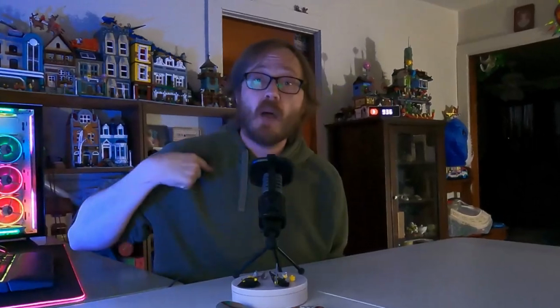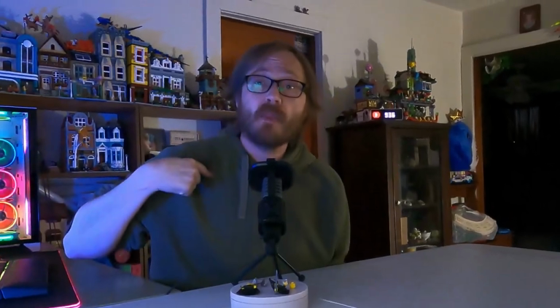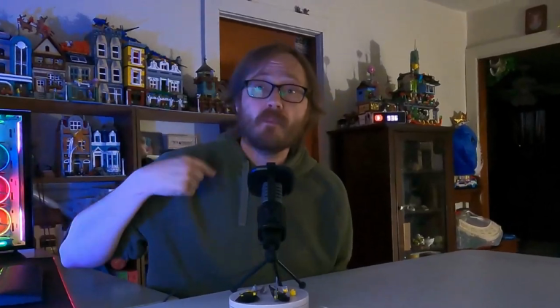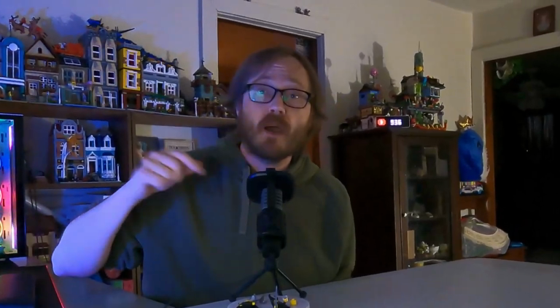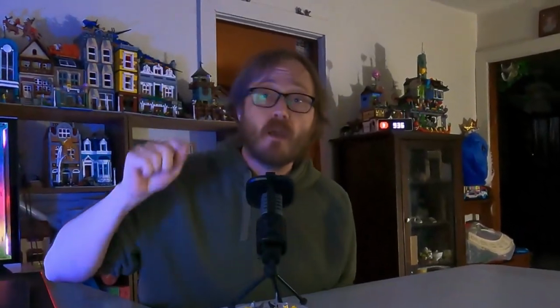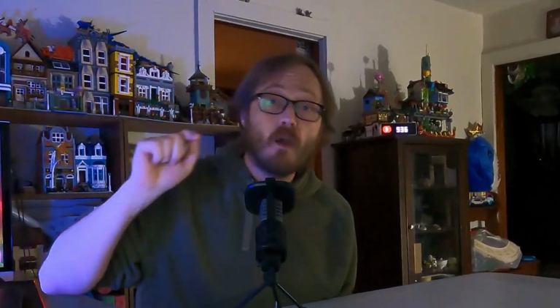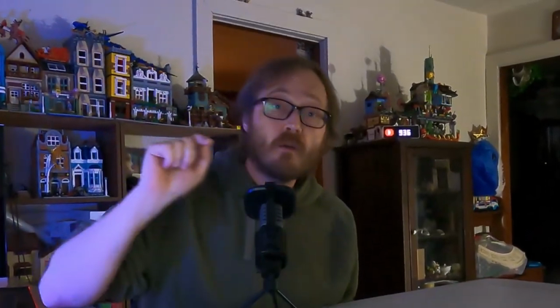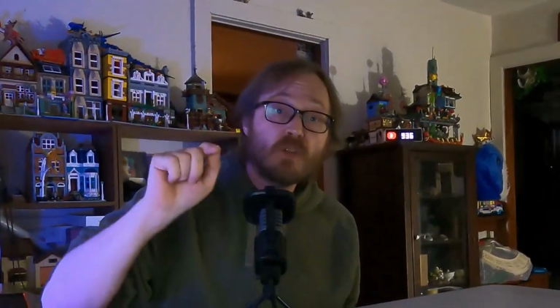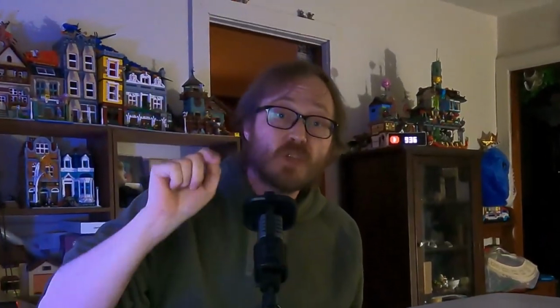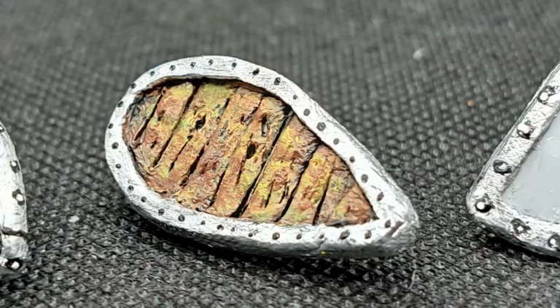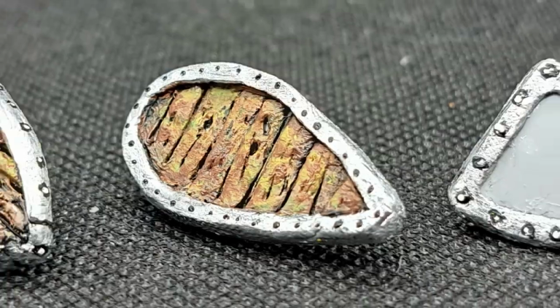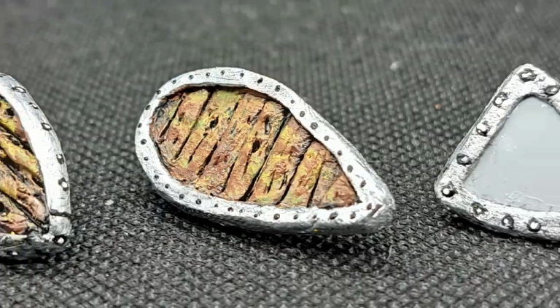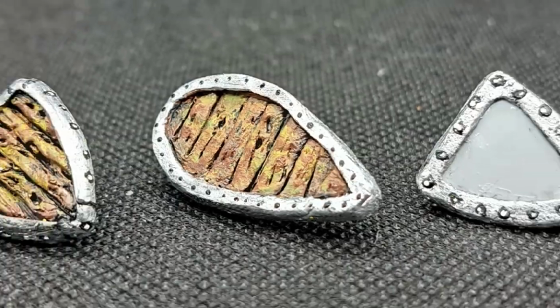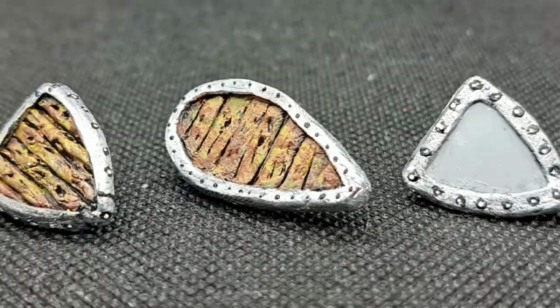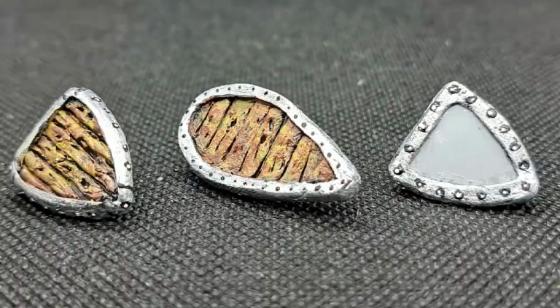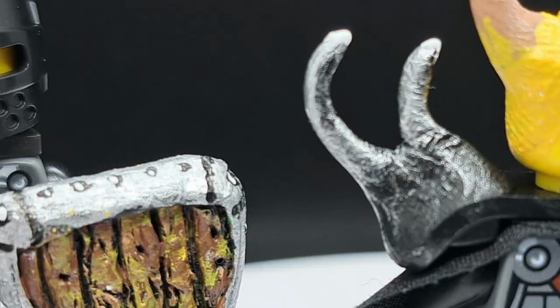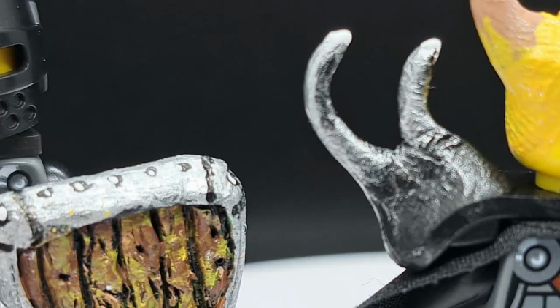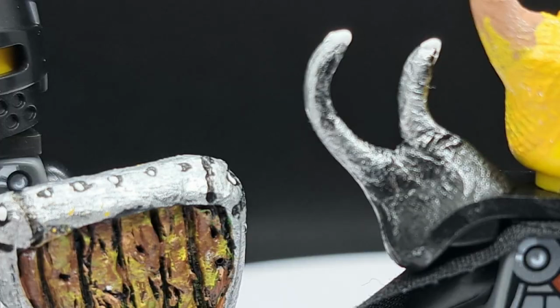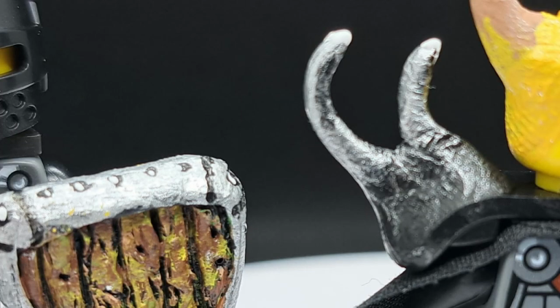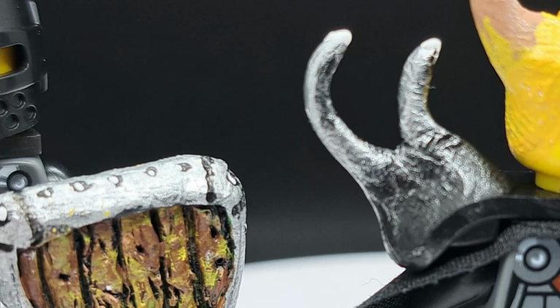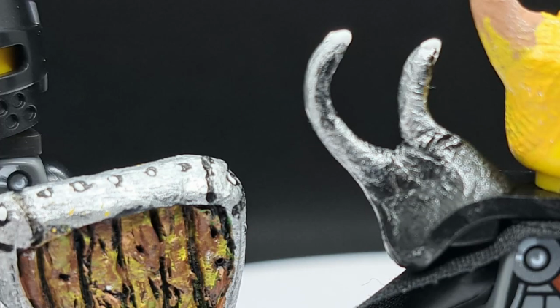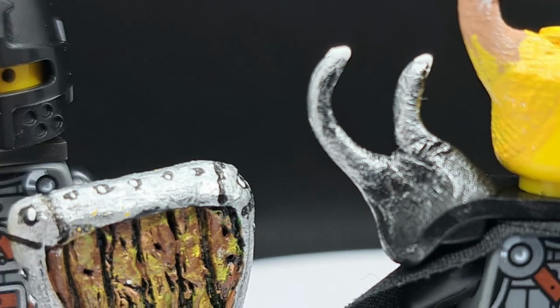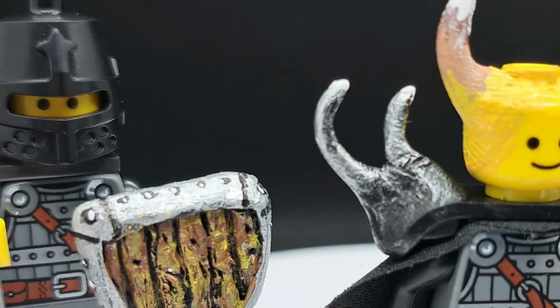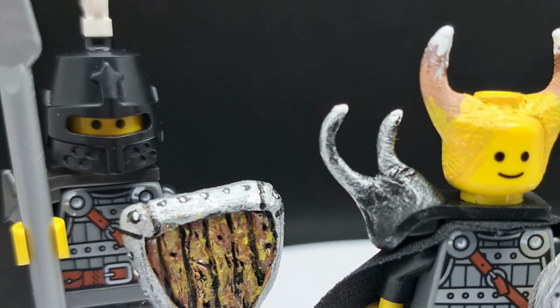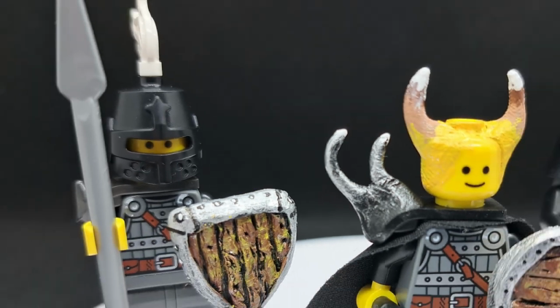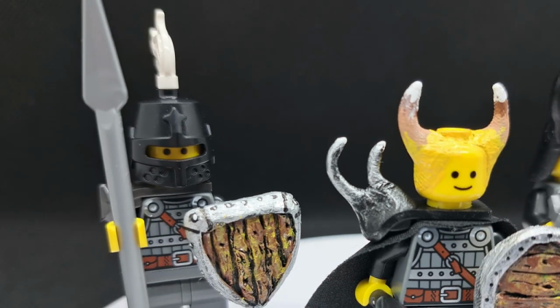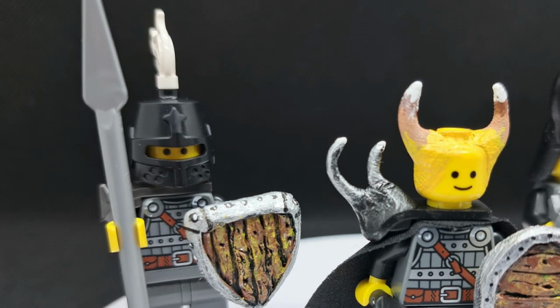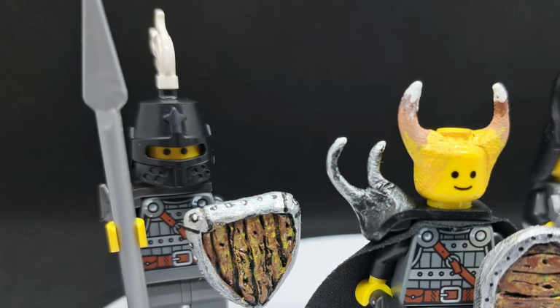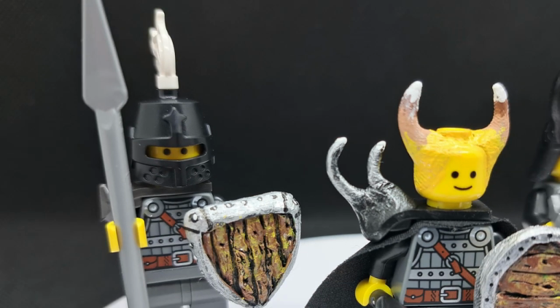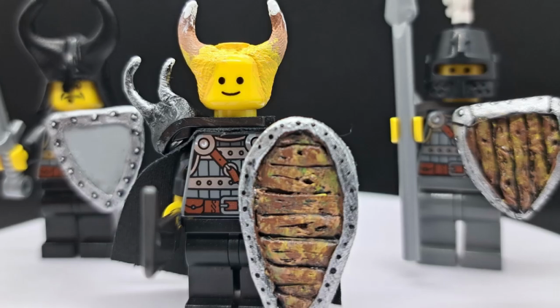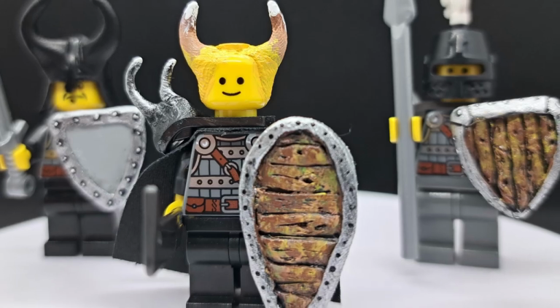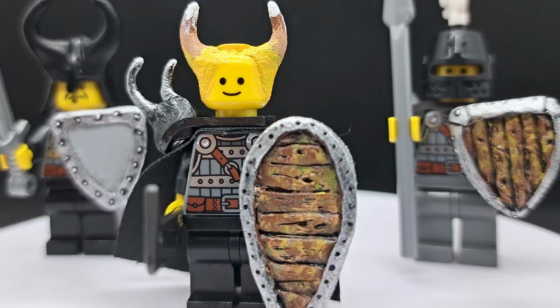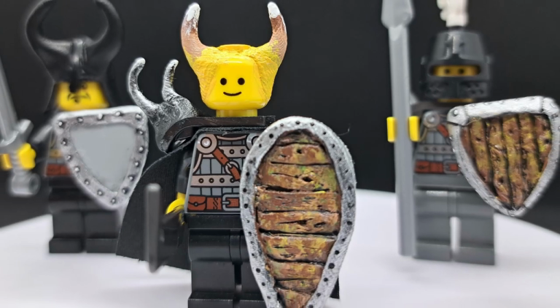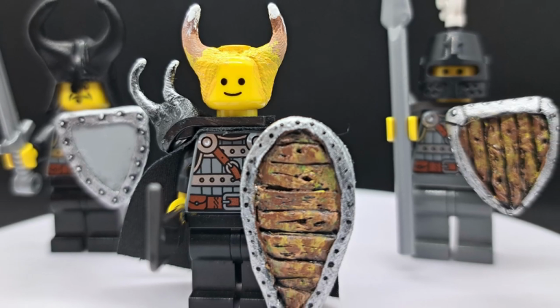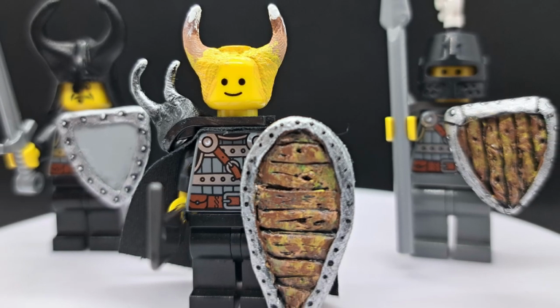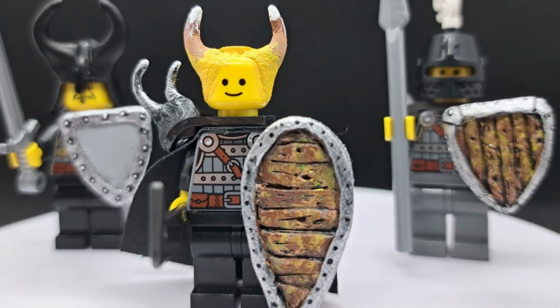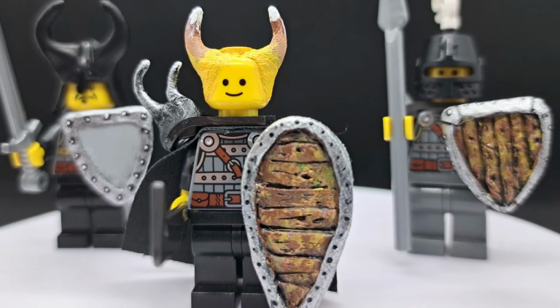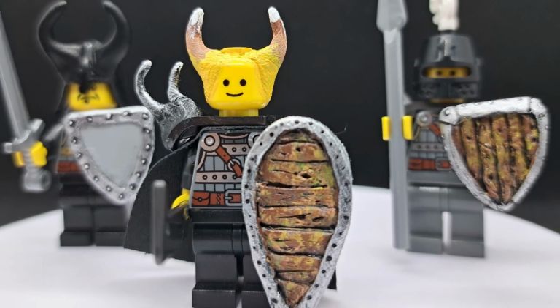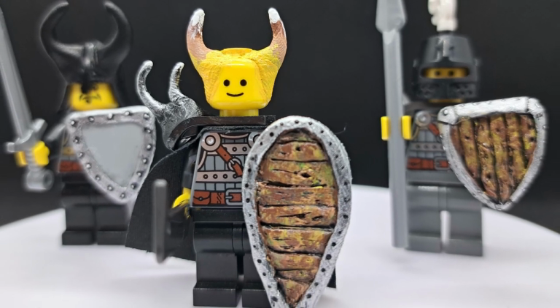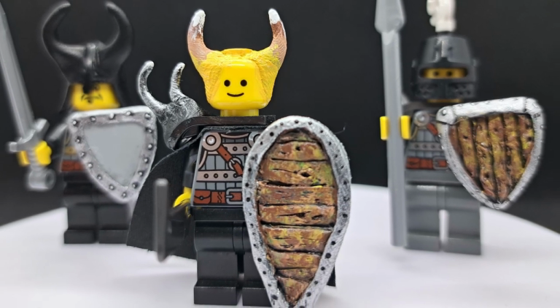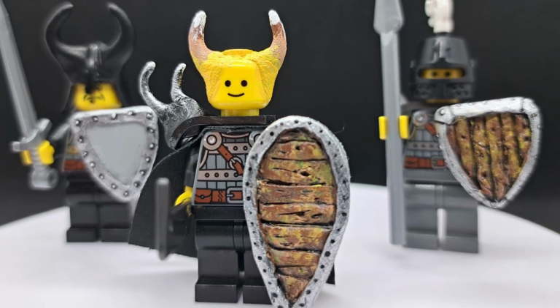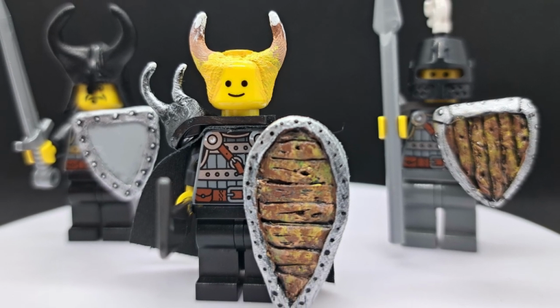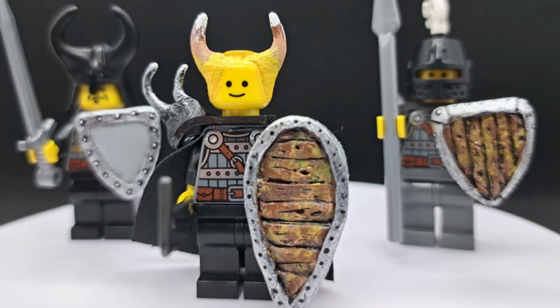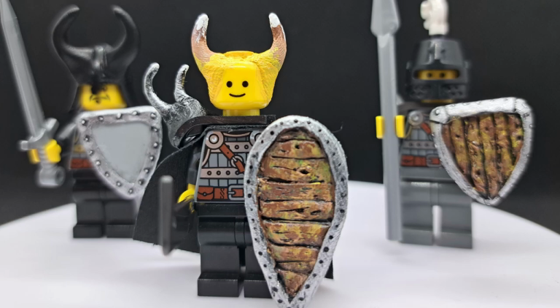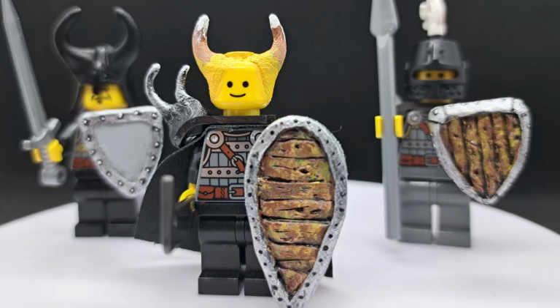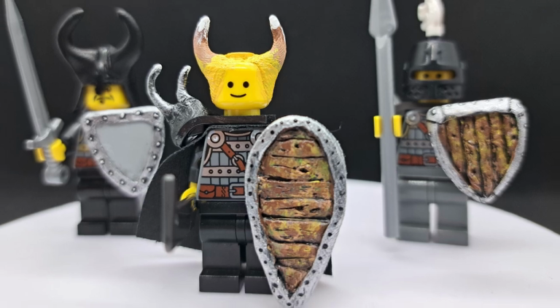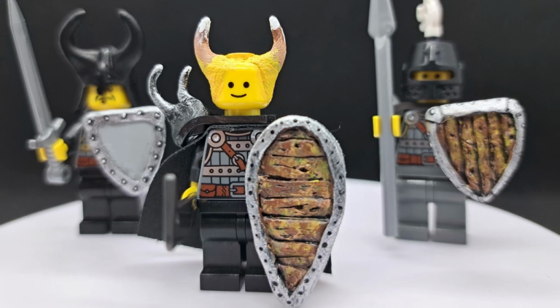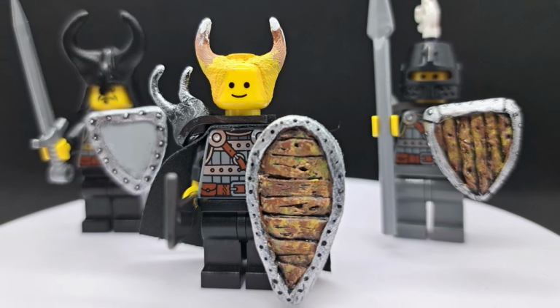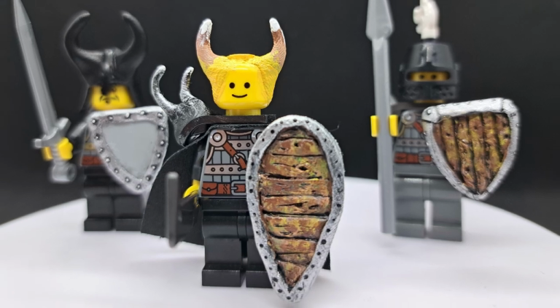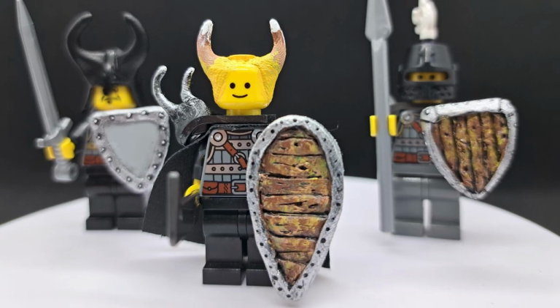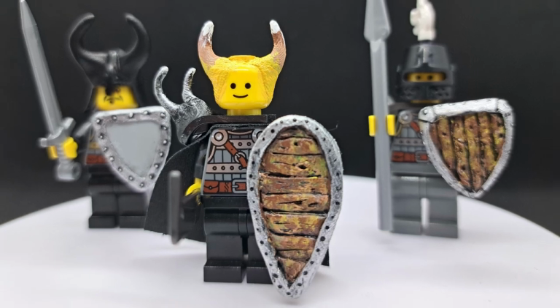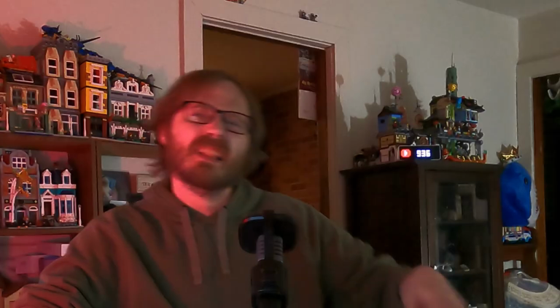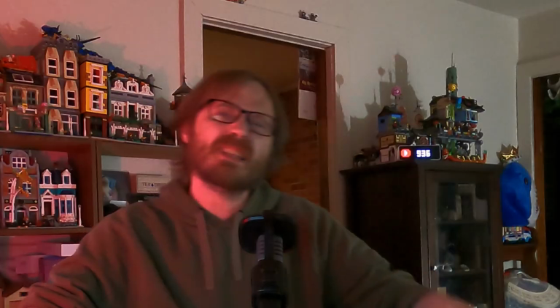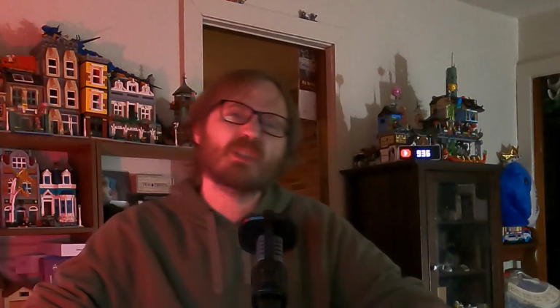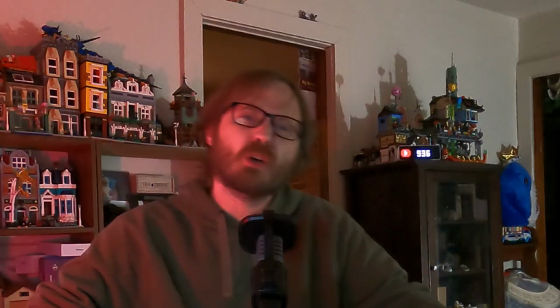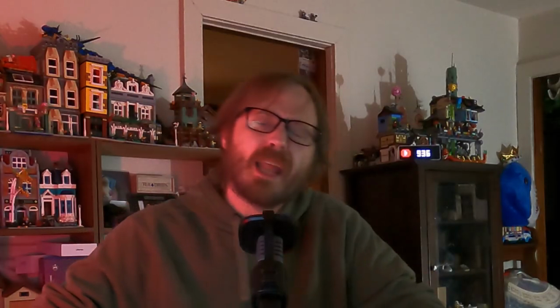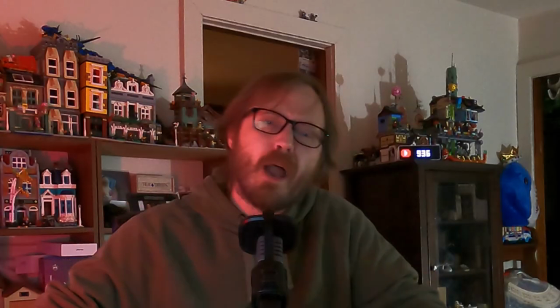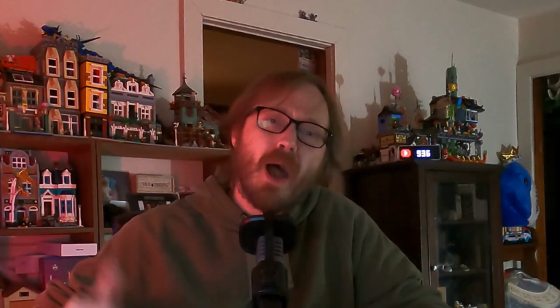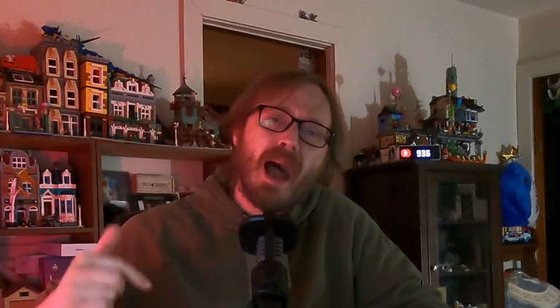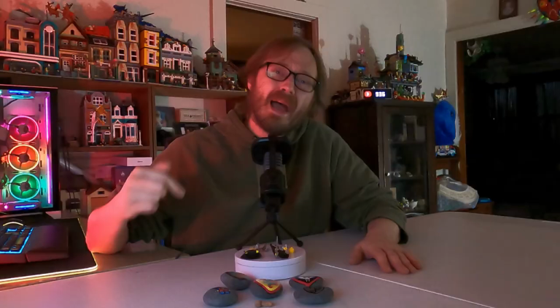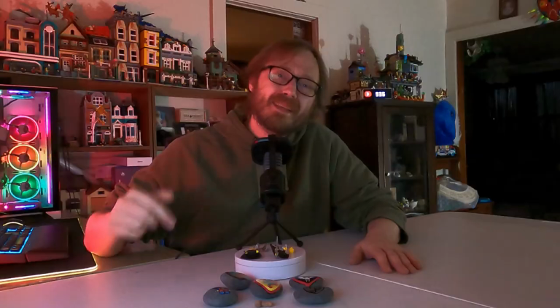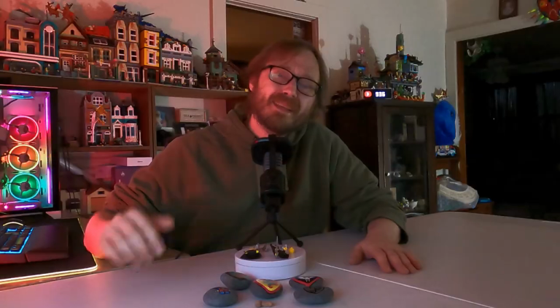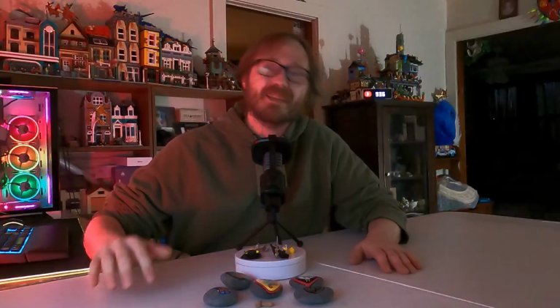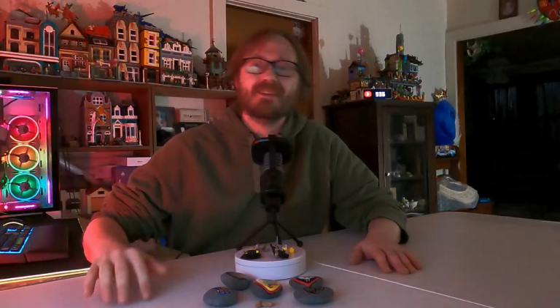I made my own shields, armor, and a custom head for my Lego castle minifigures. Let's look at how I did it.